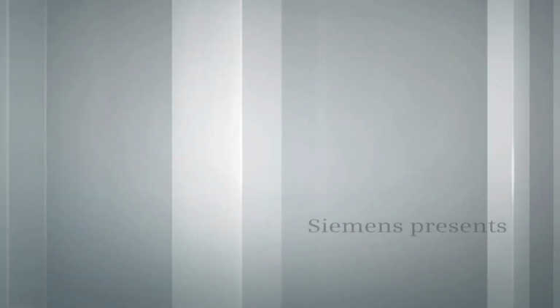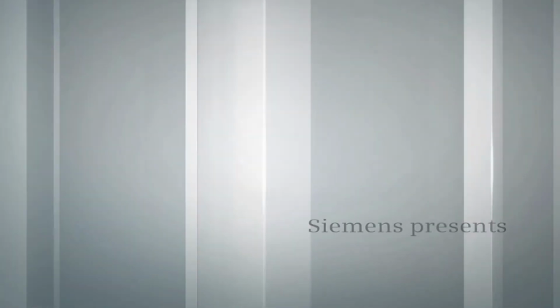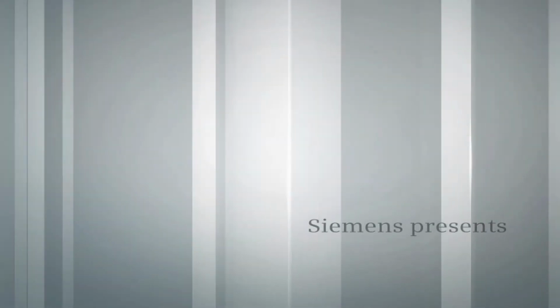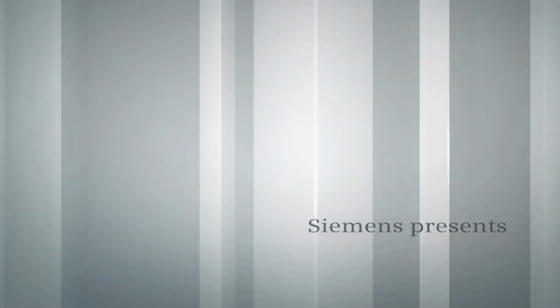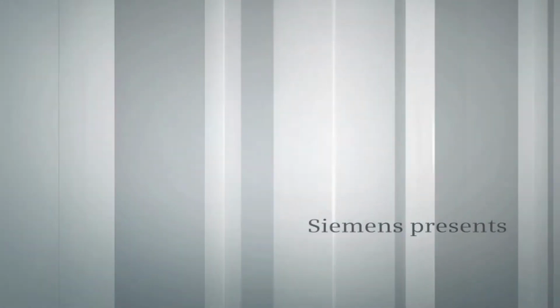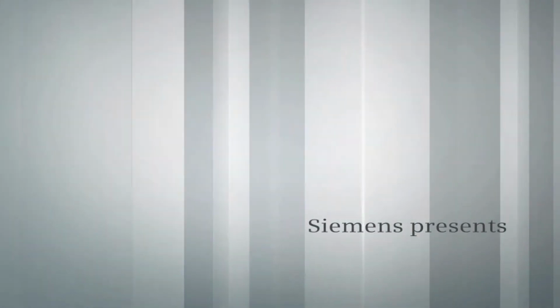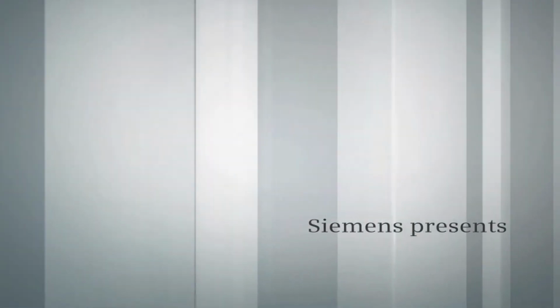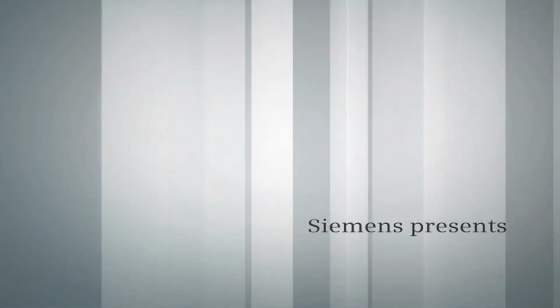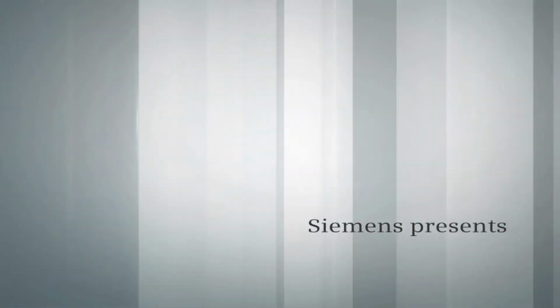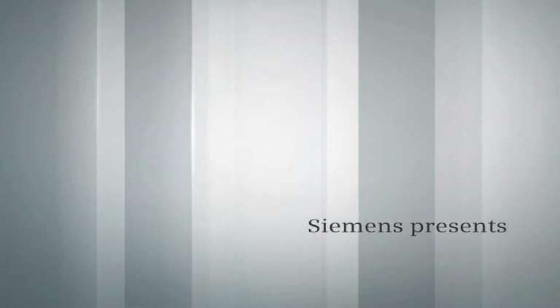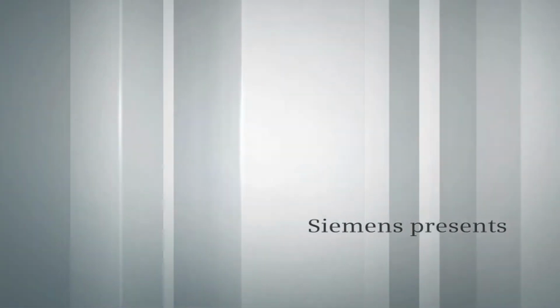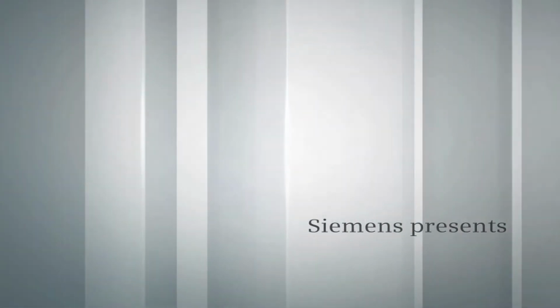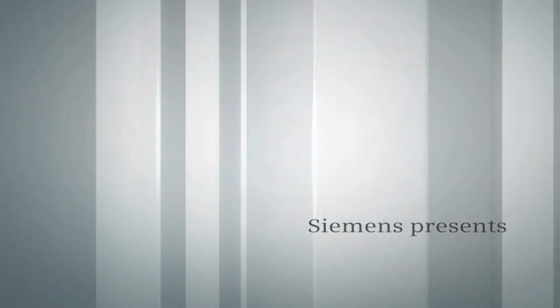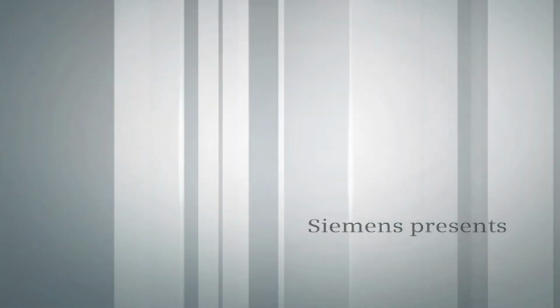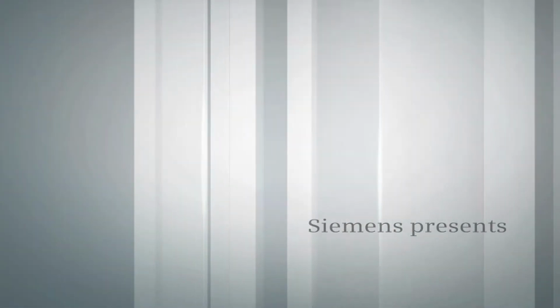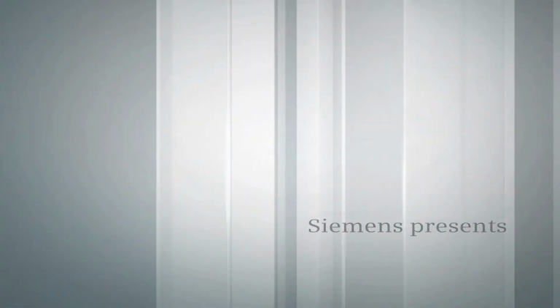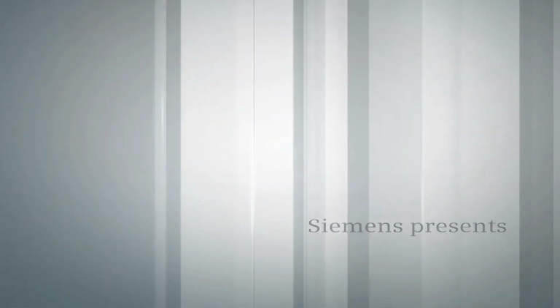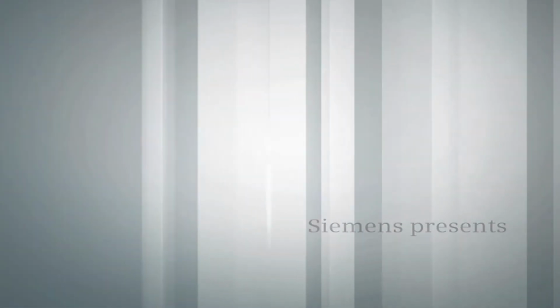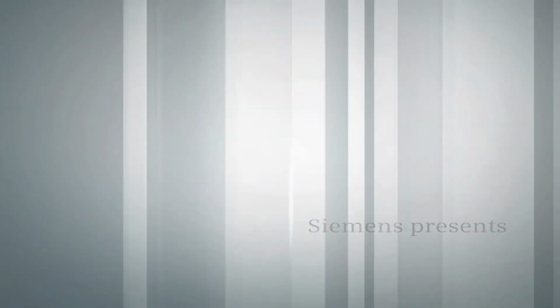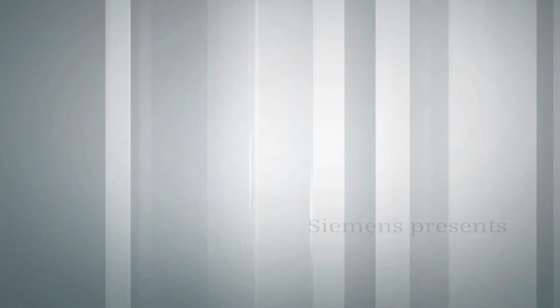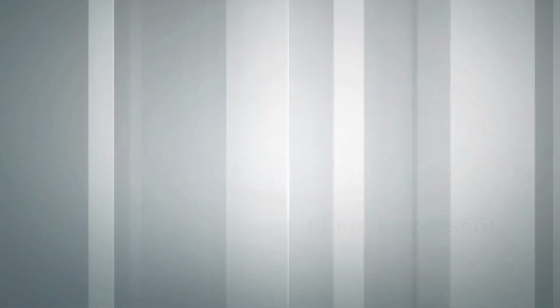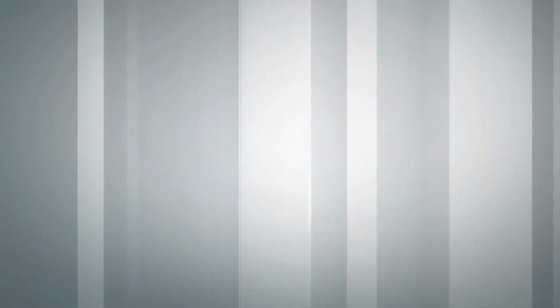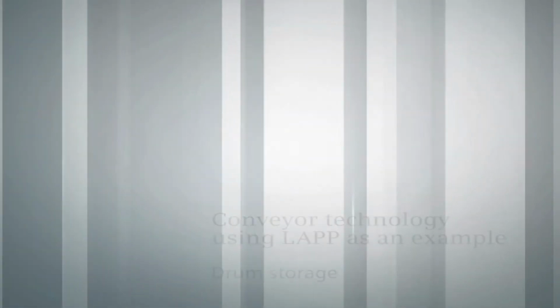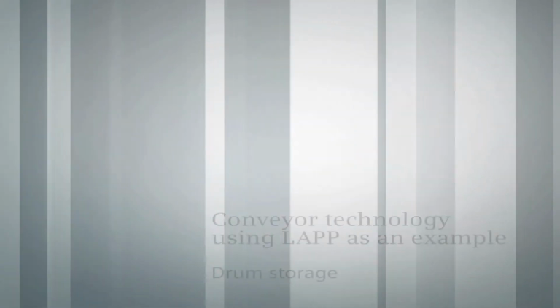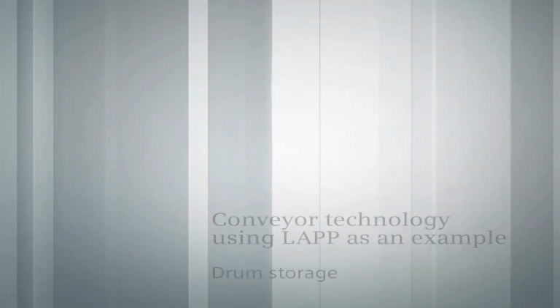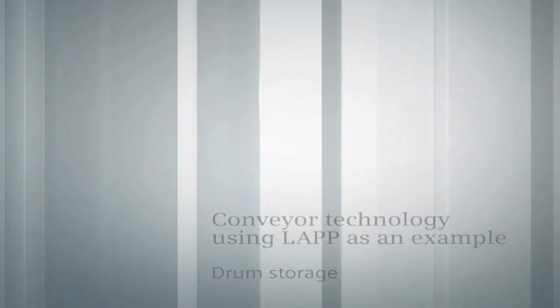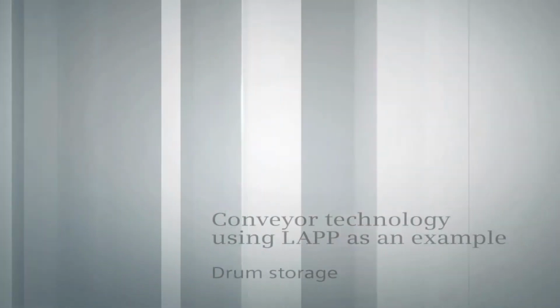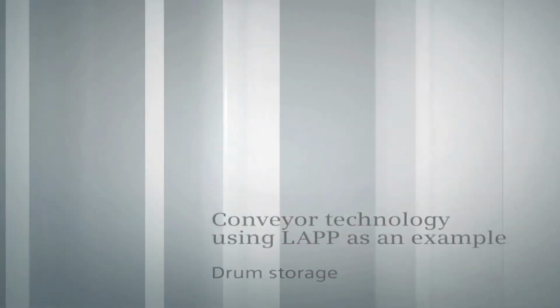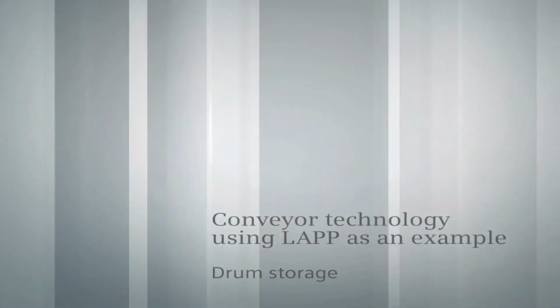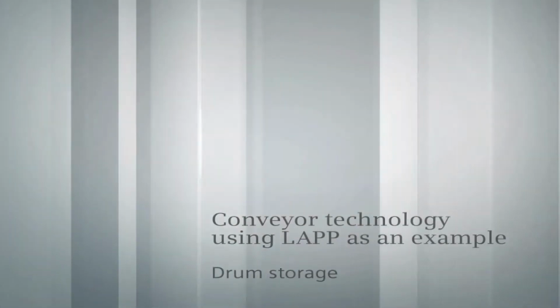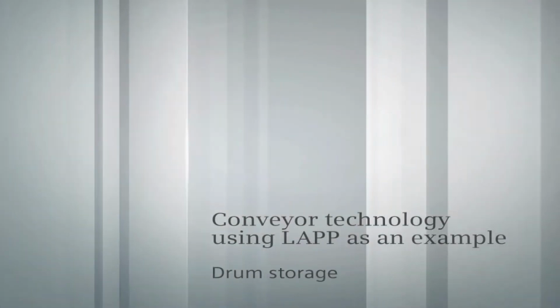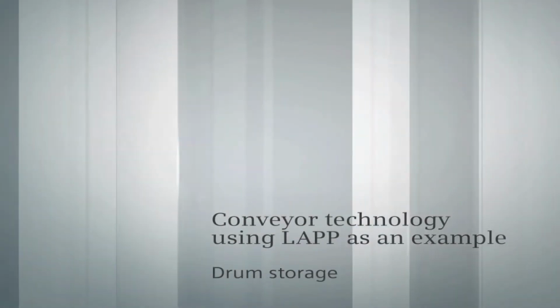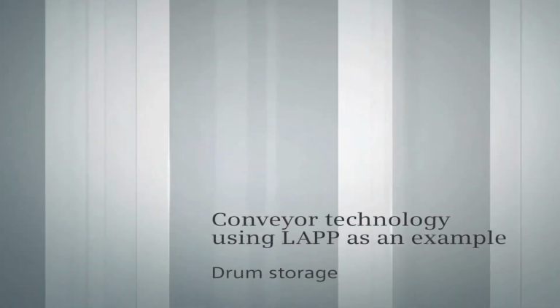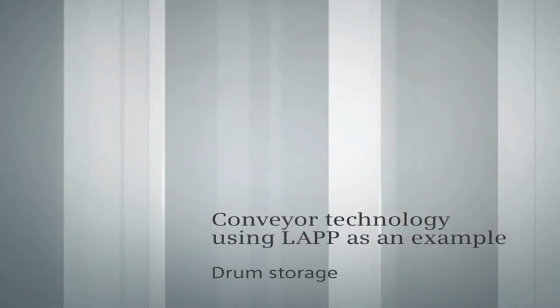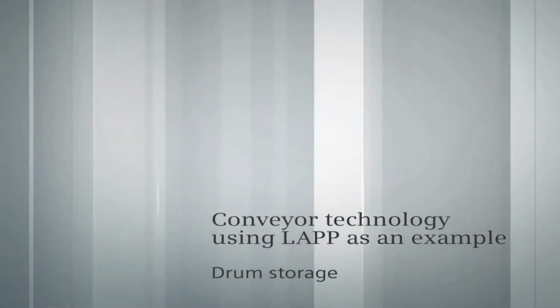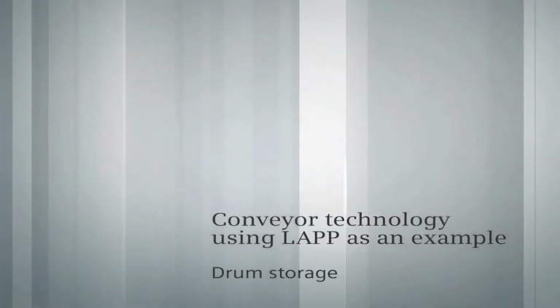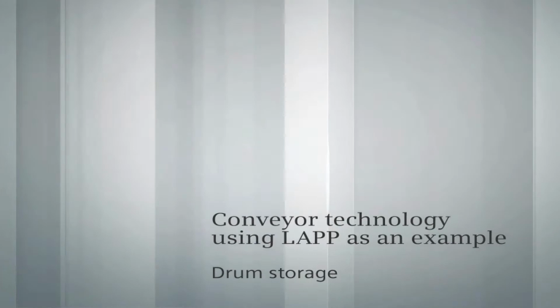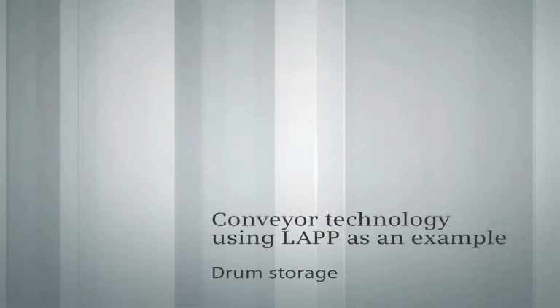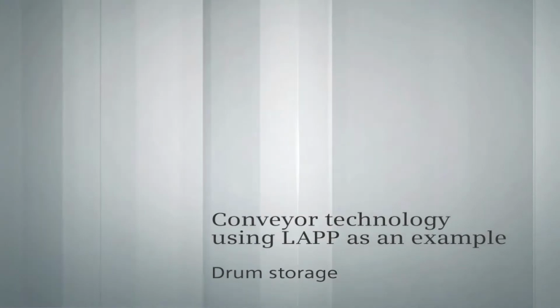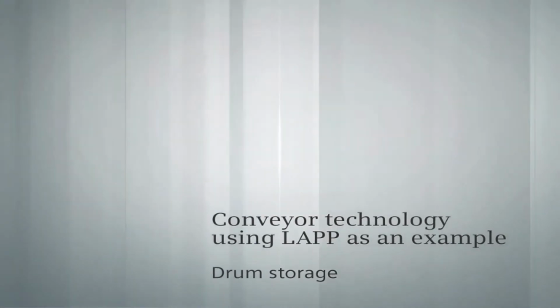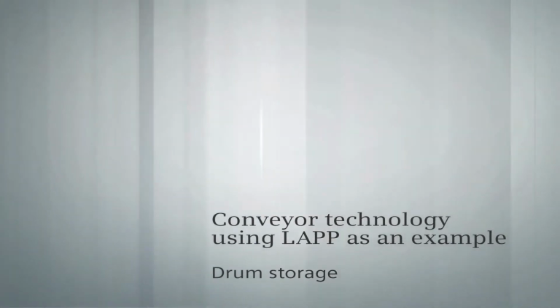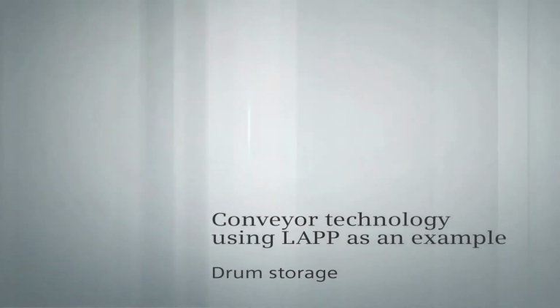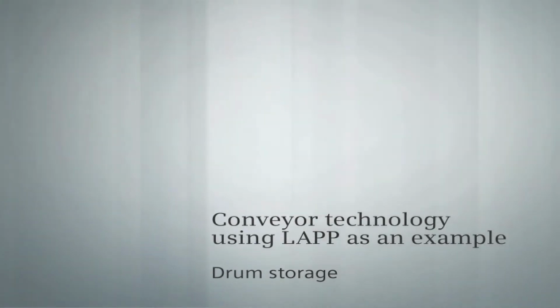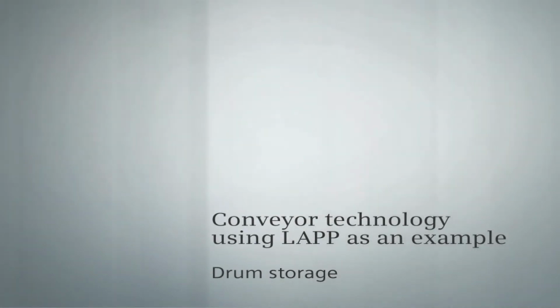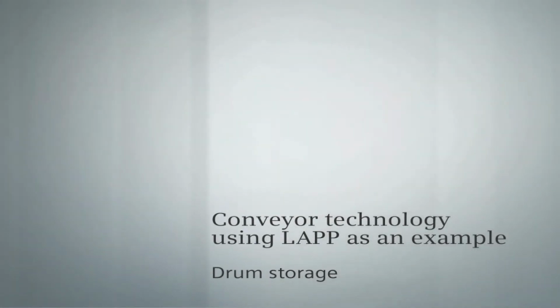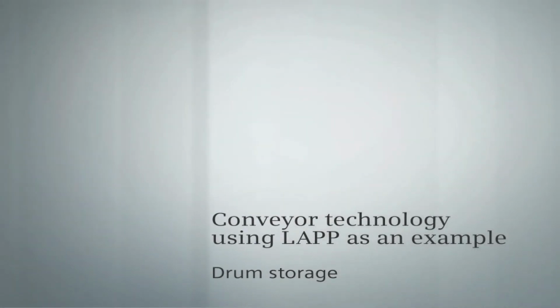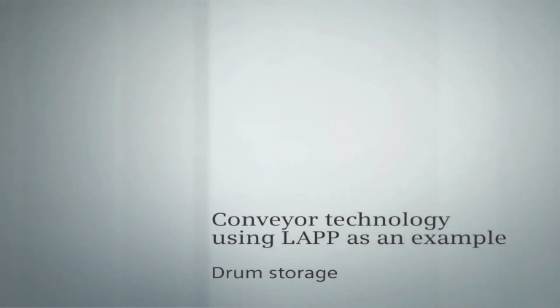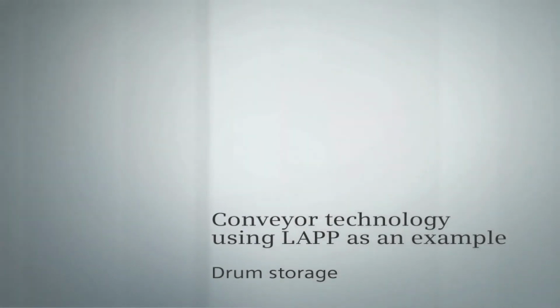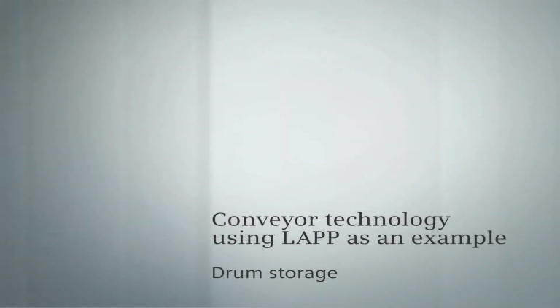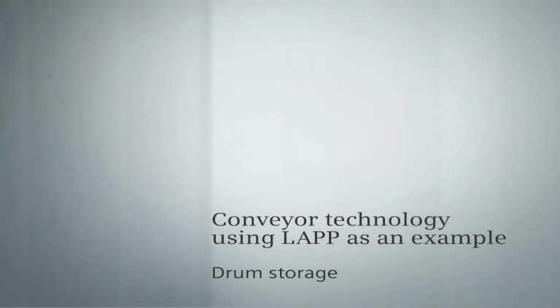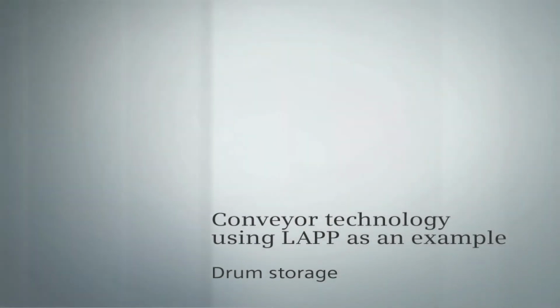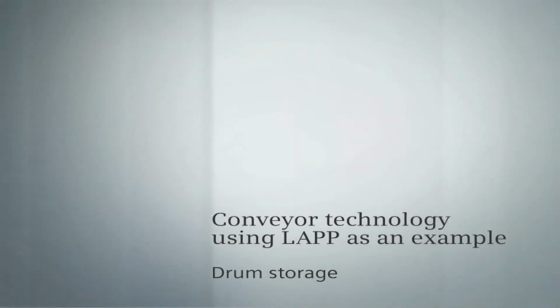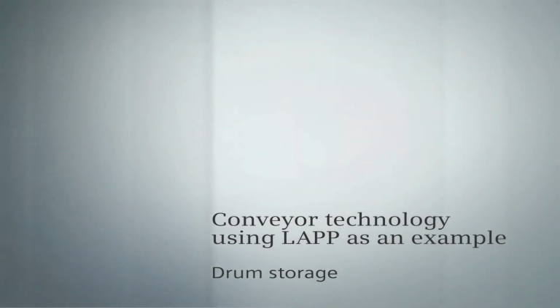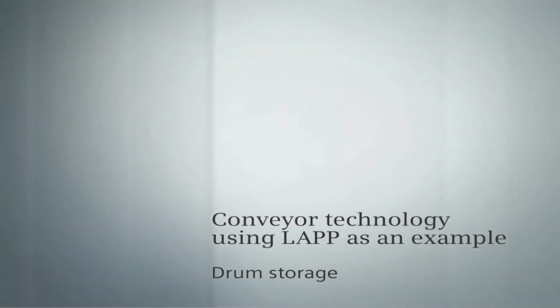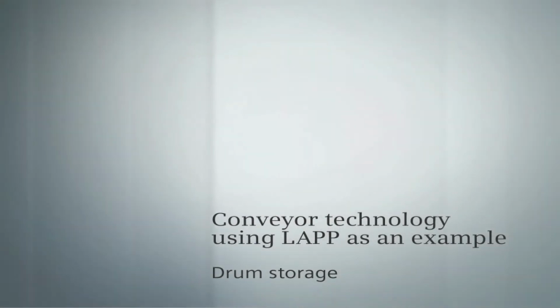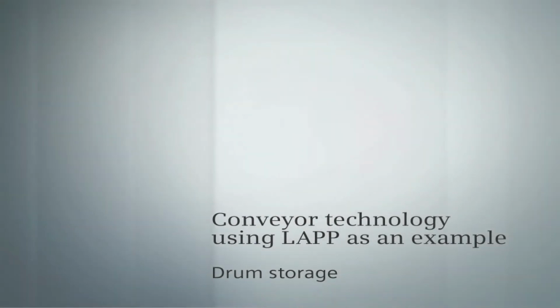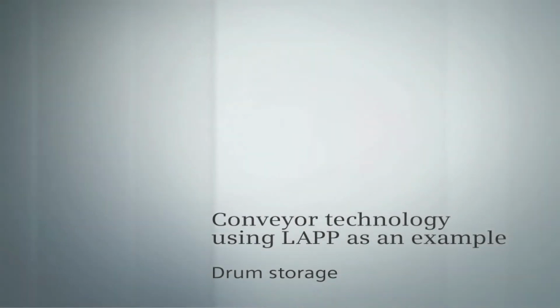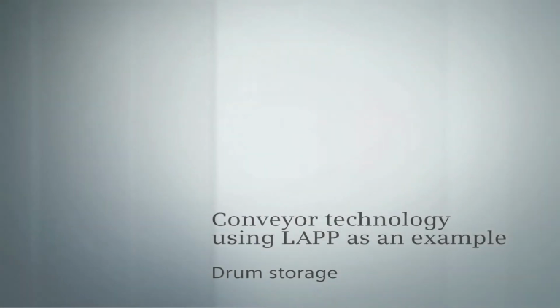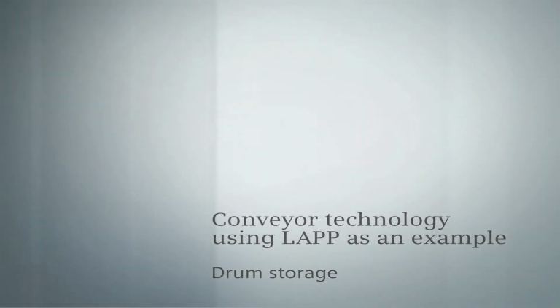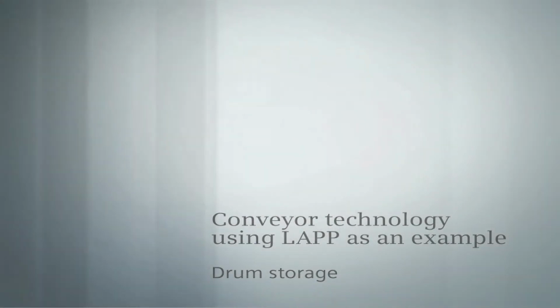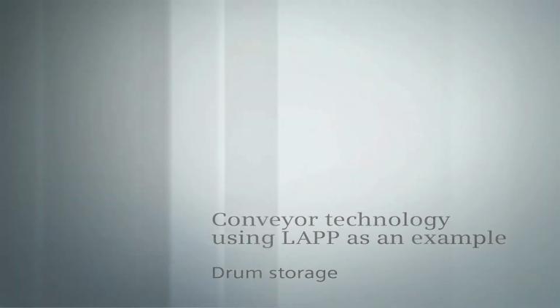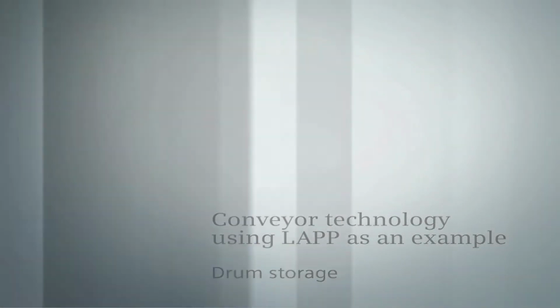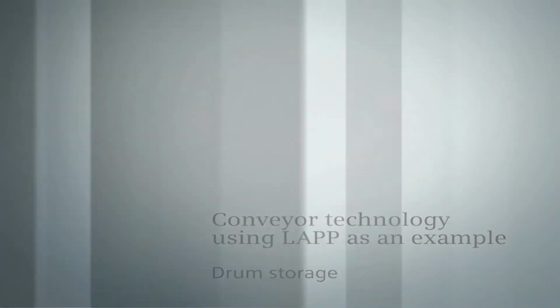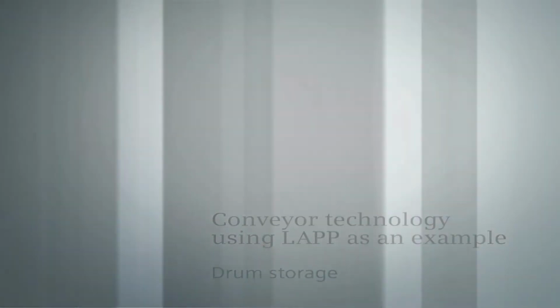Siemens Industry. Storage and retrieval machines using LAP as an example. Drum storage.